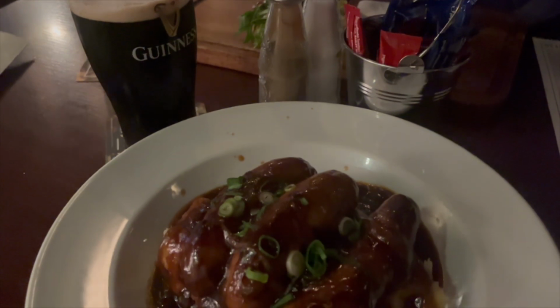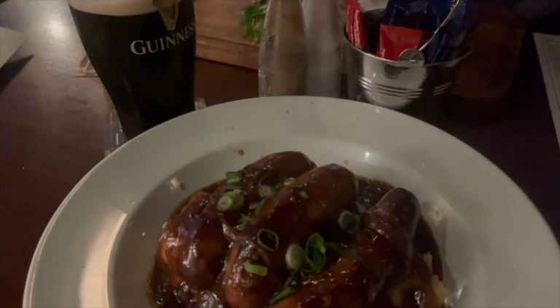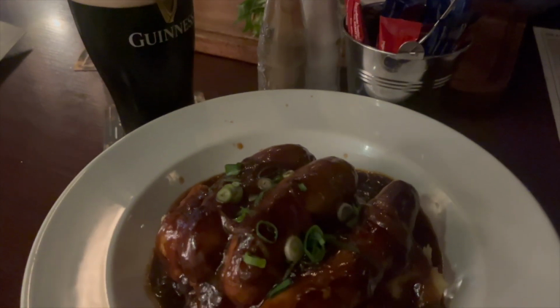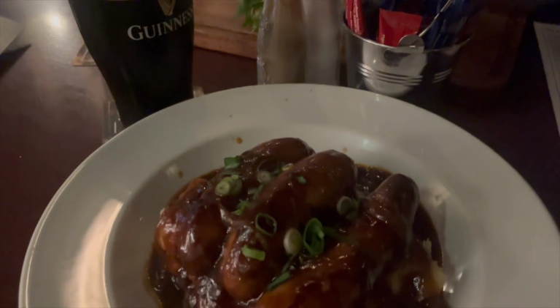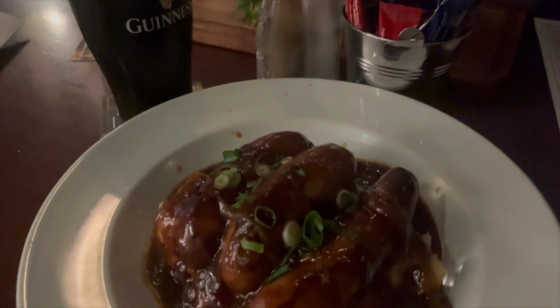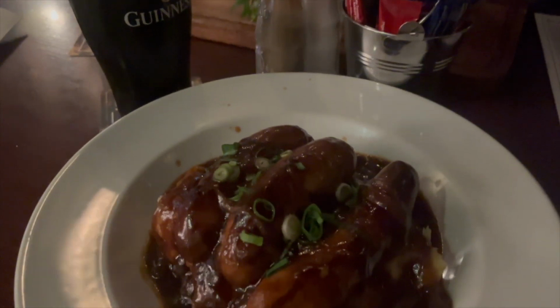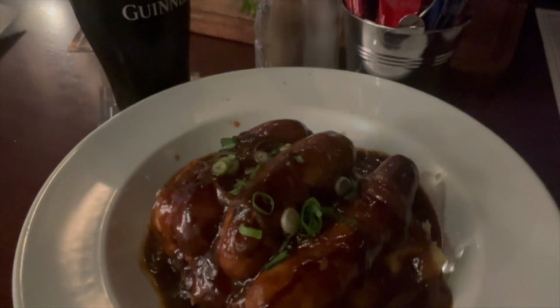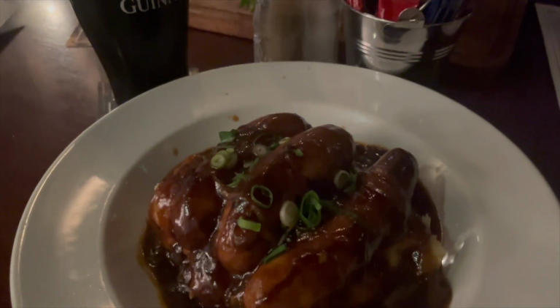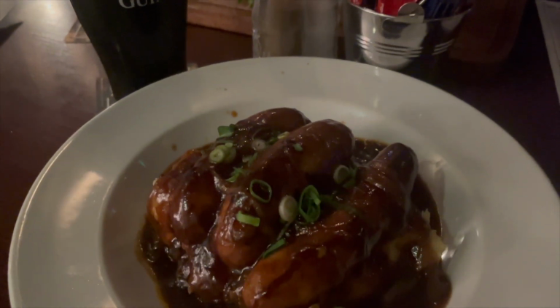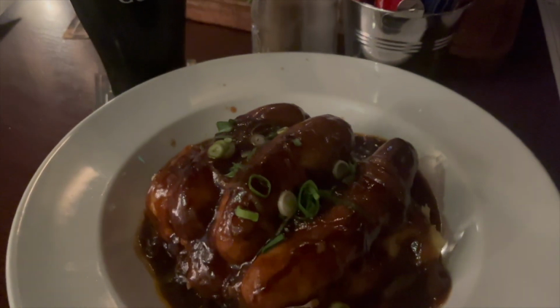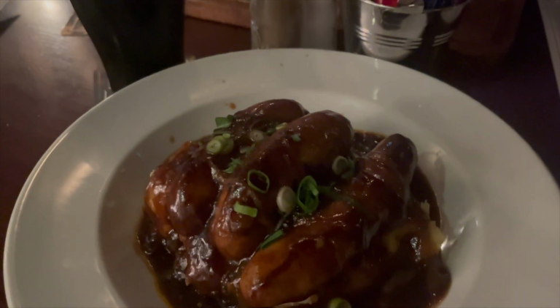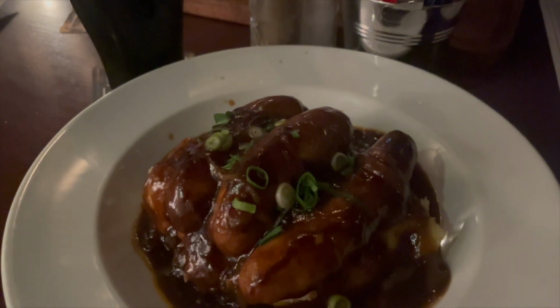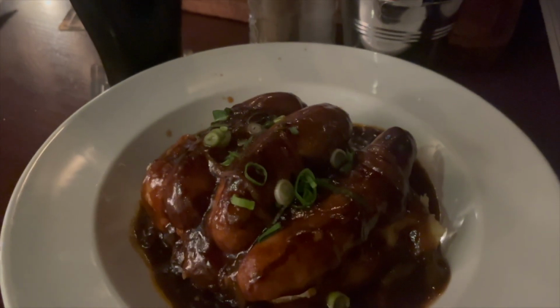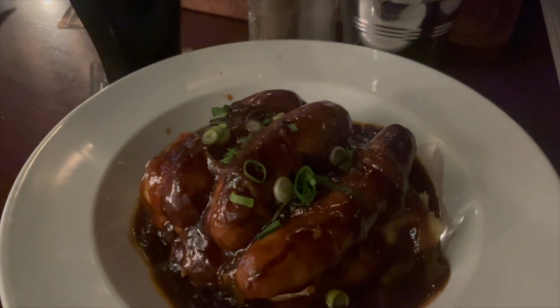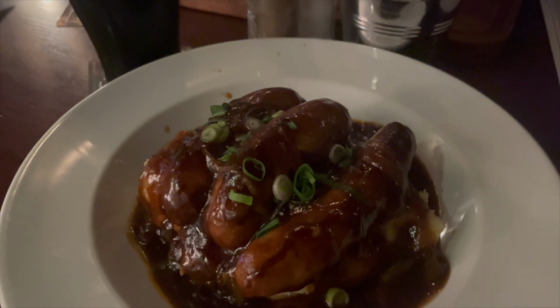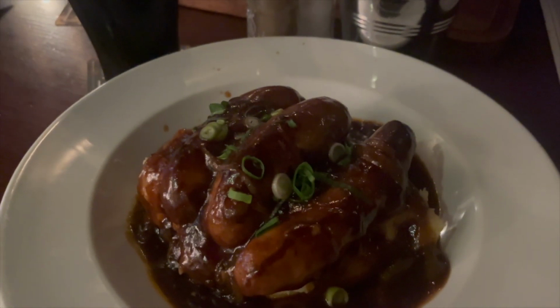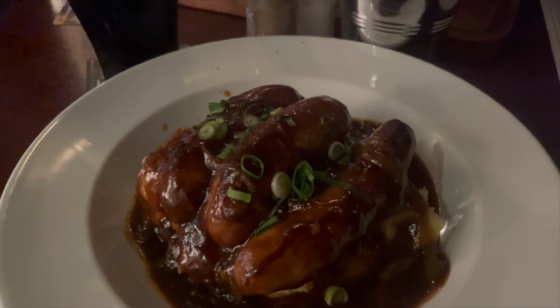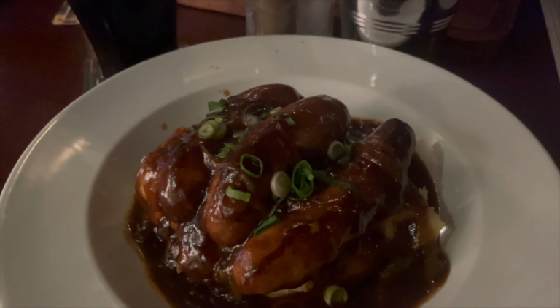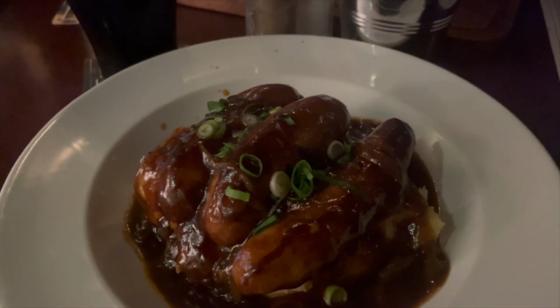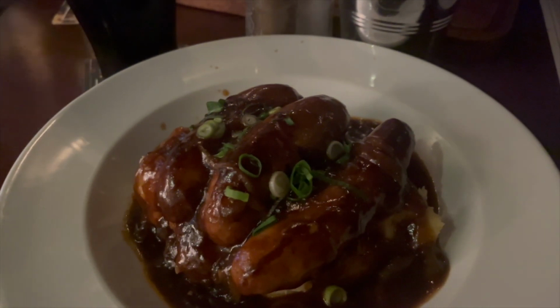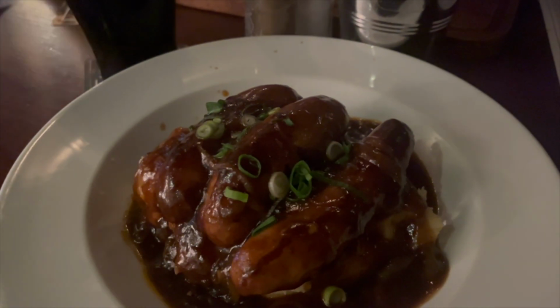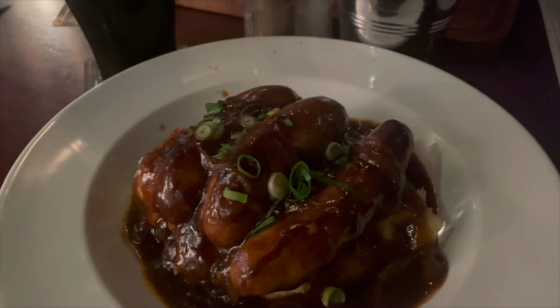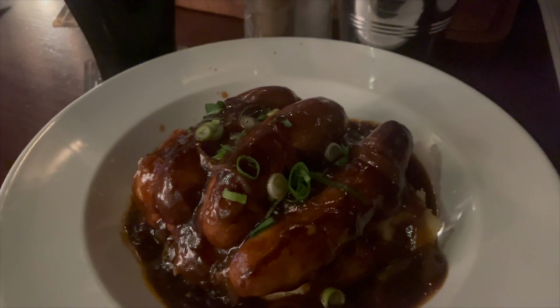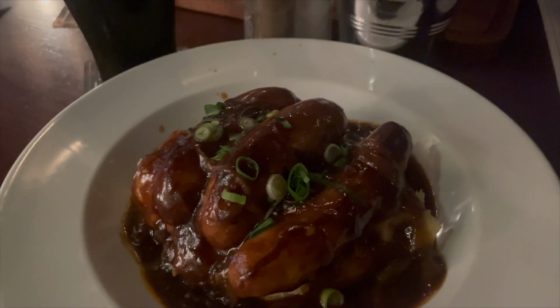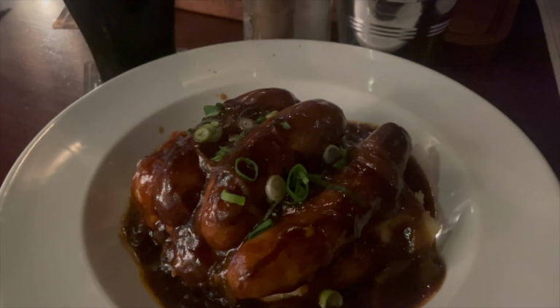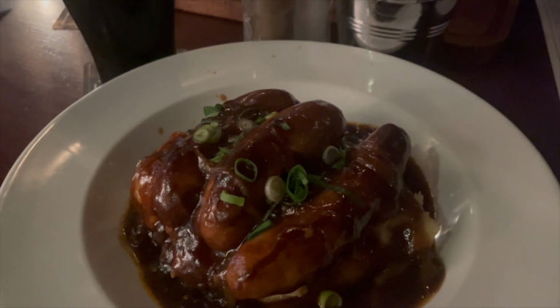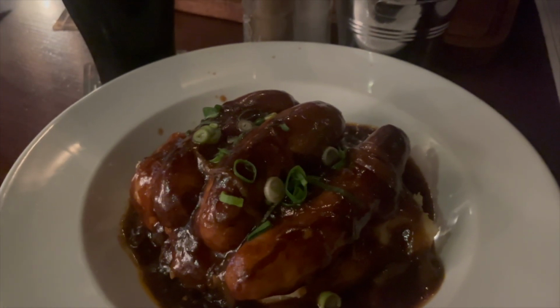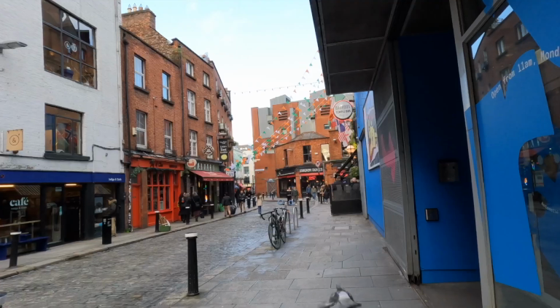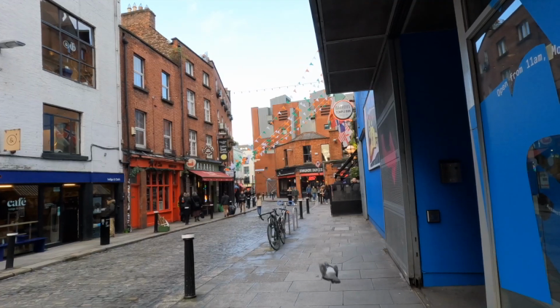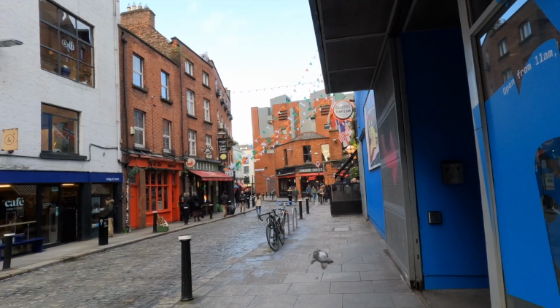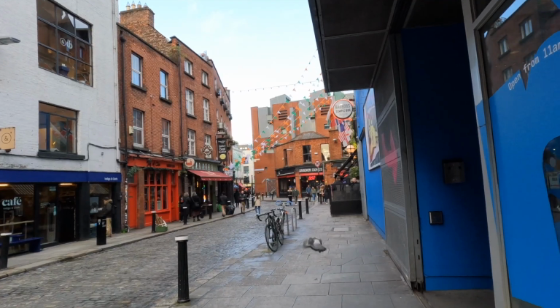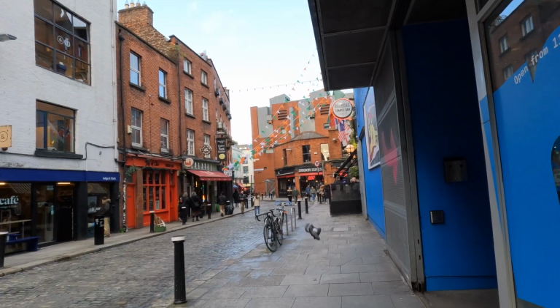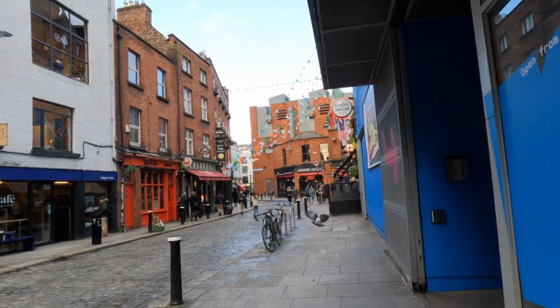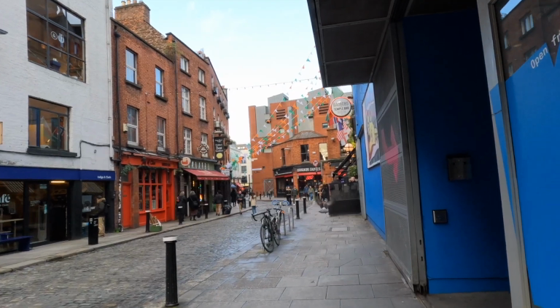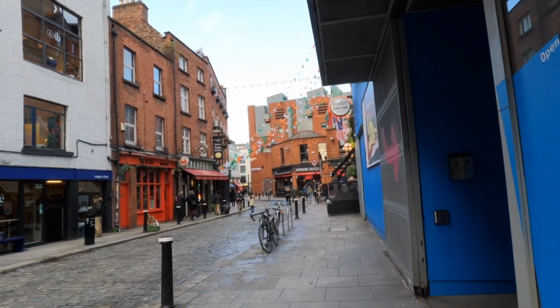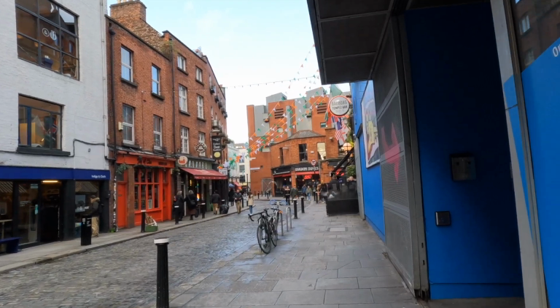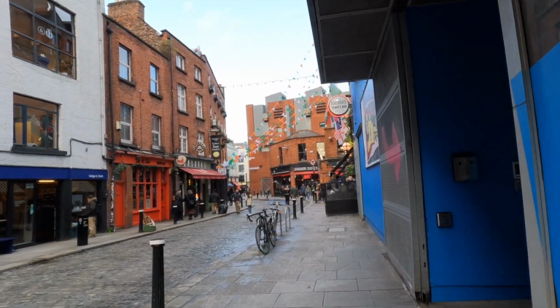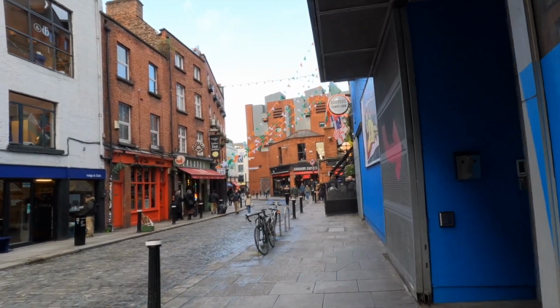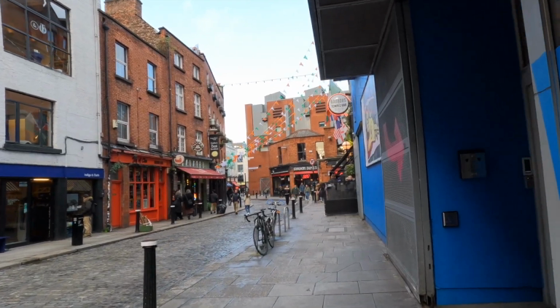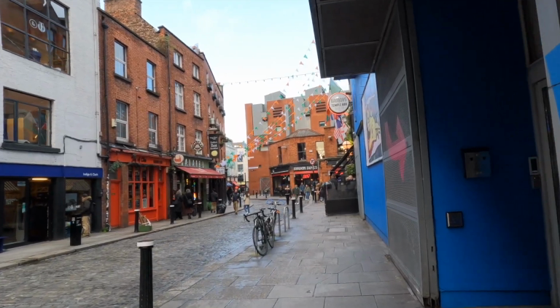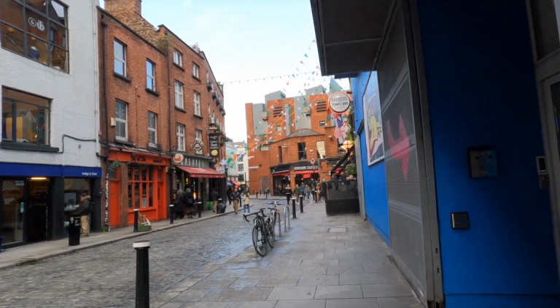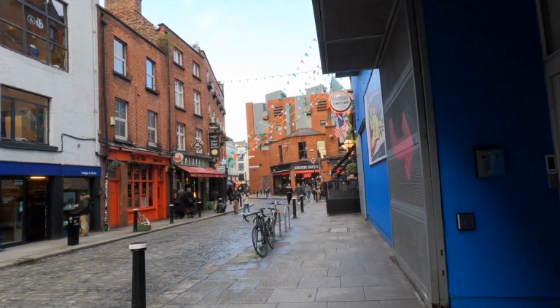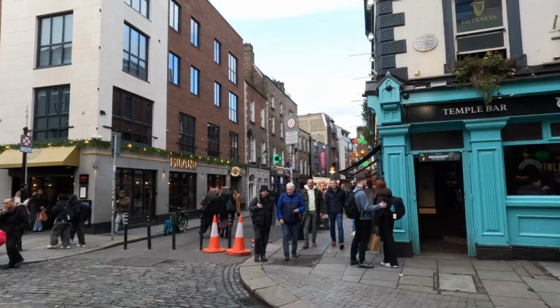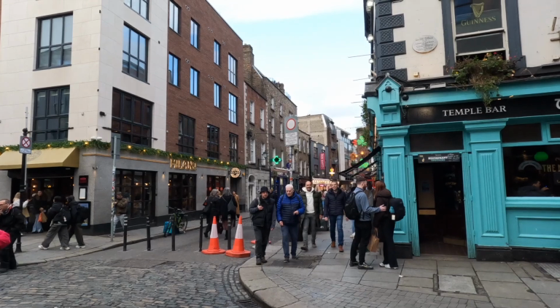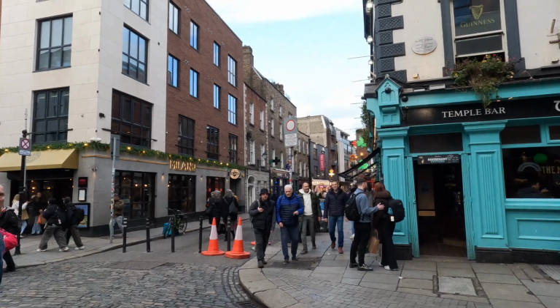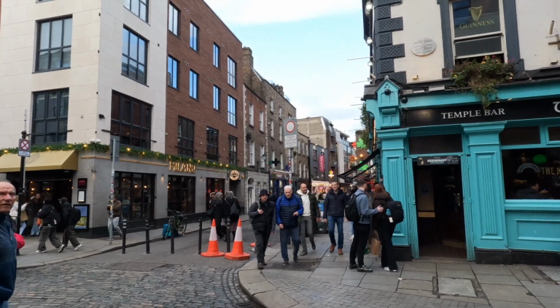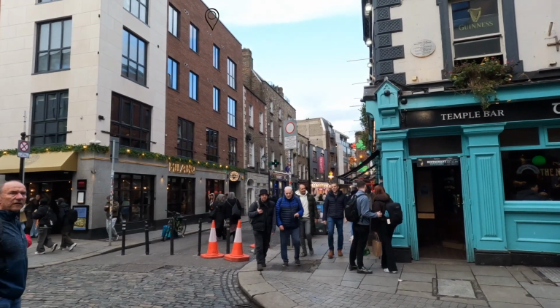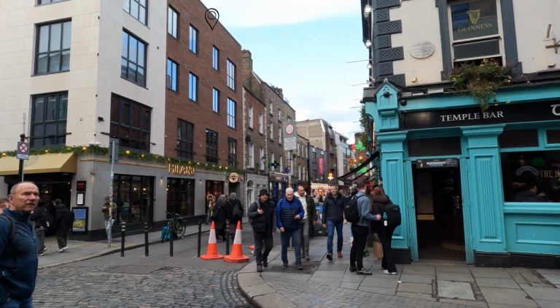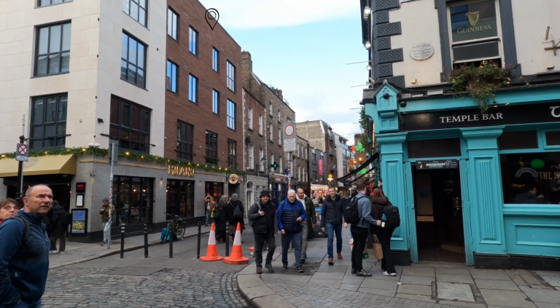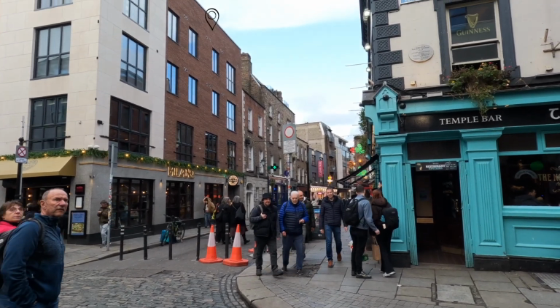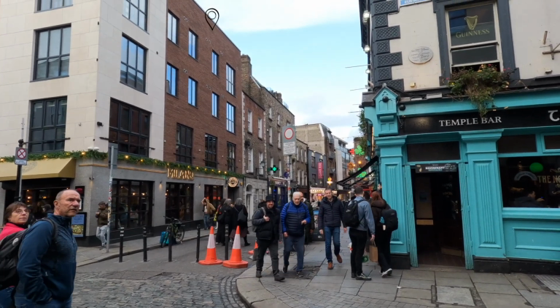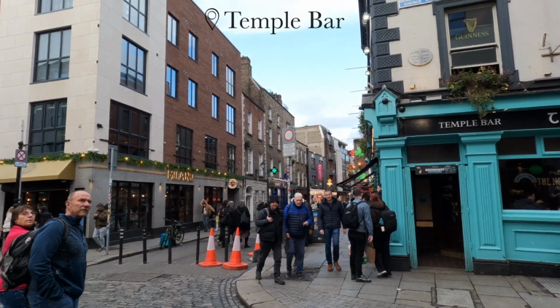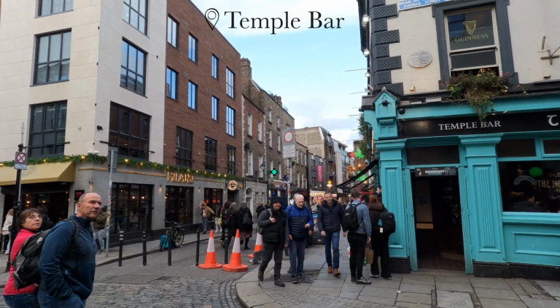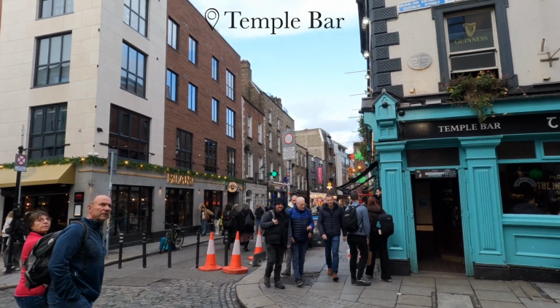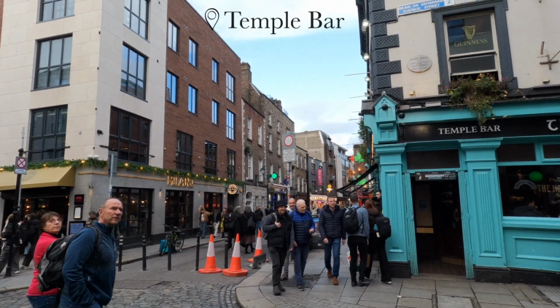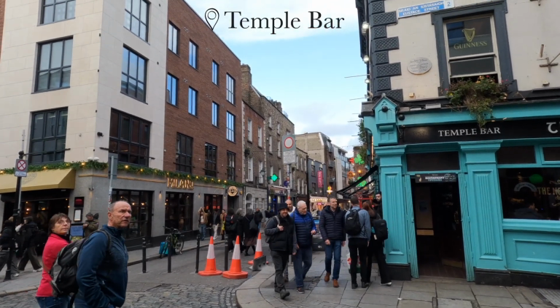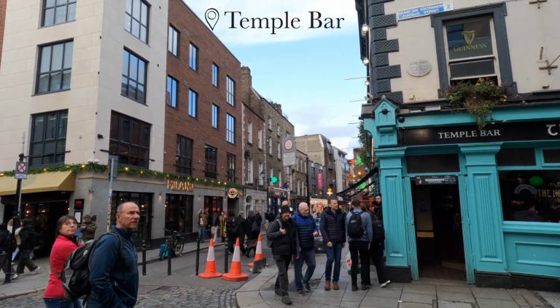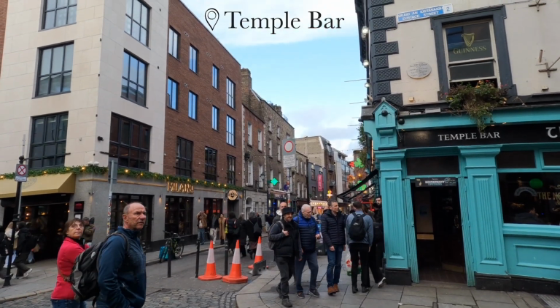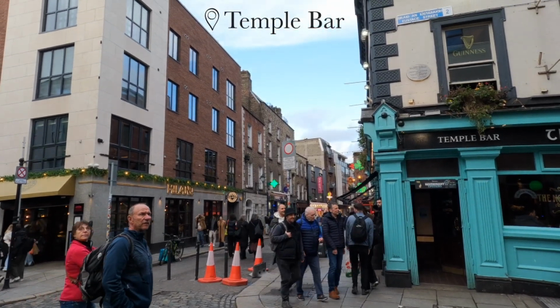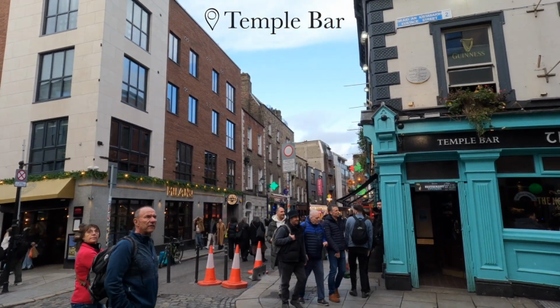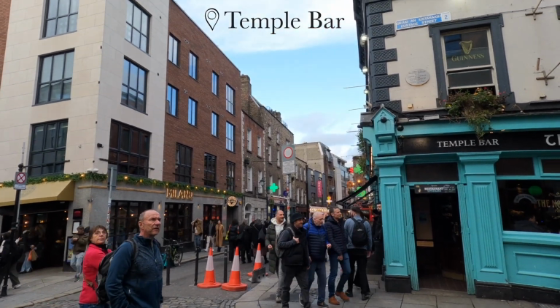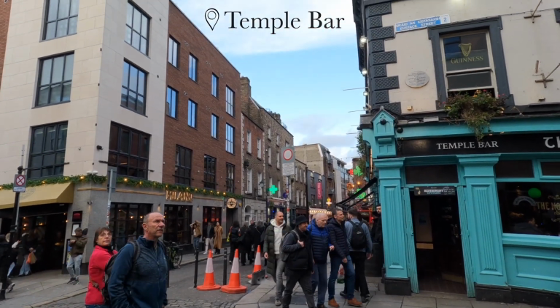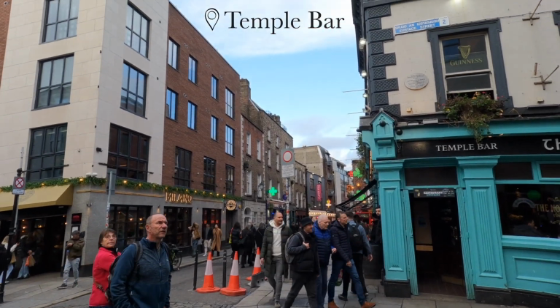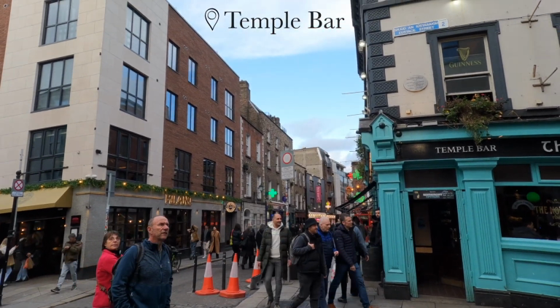We then went to Temple Bar to explore the different pubs there. We got a pint, some food, and enjoyed a lot of live music. It is a little touristy but it was fun for what it was.